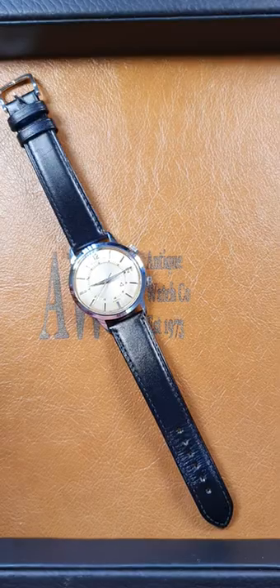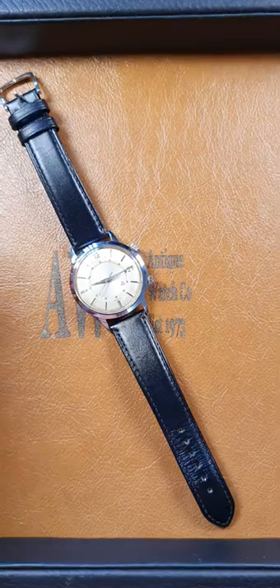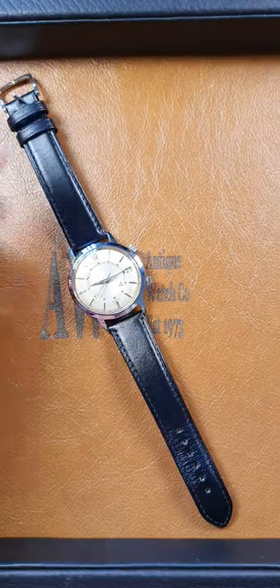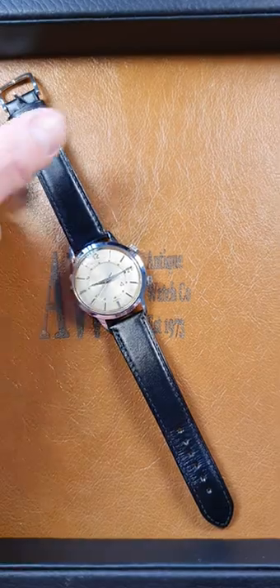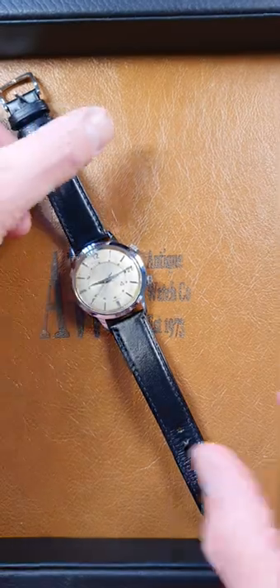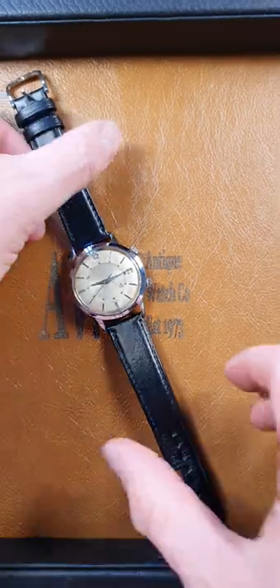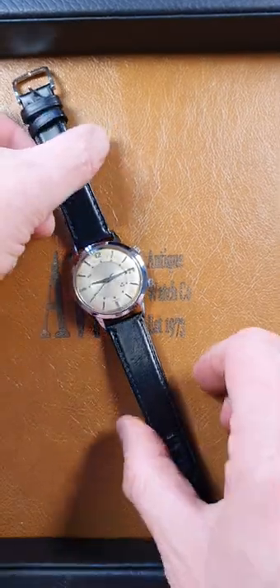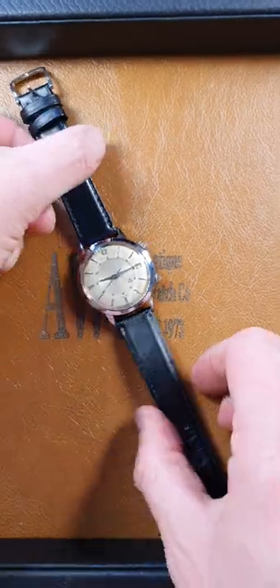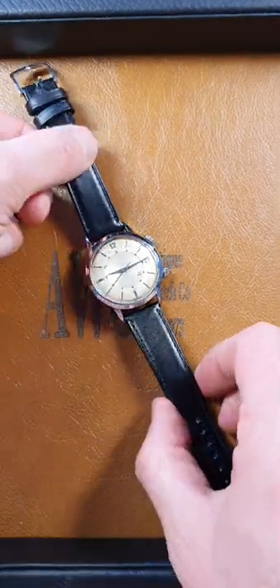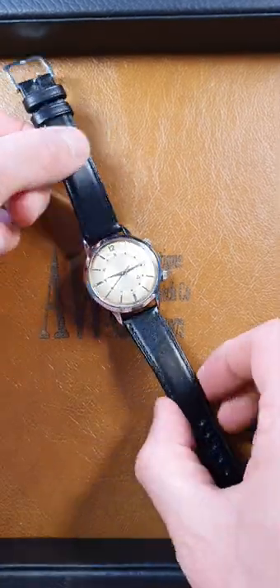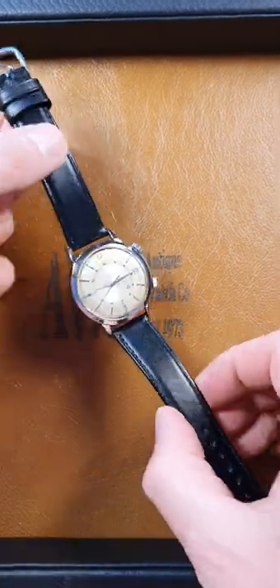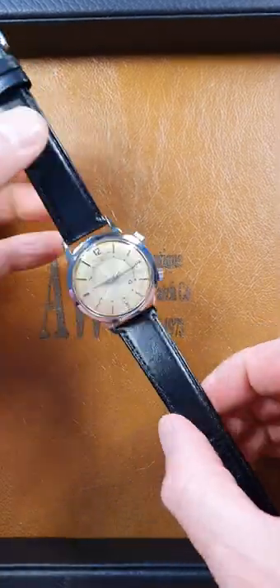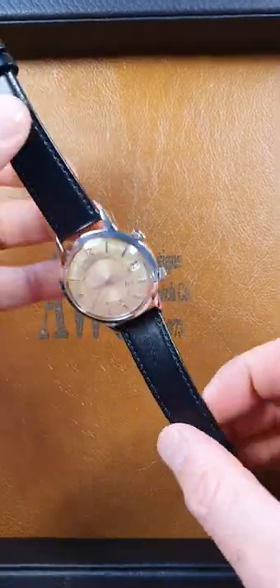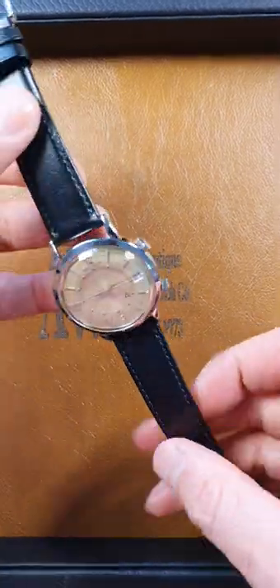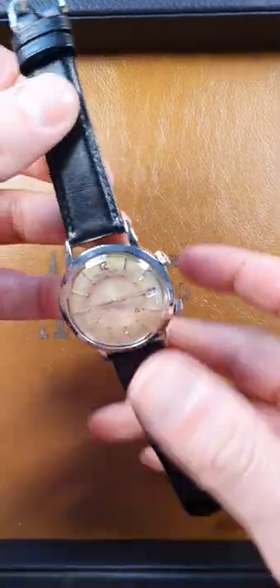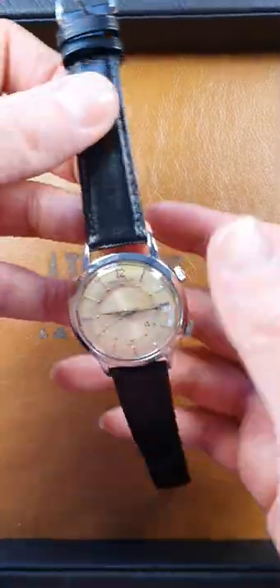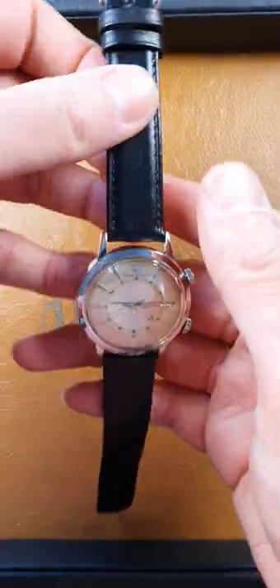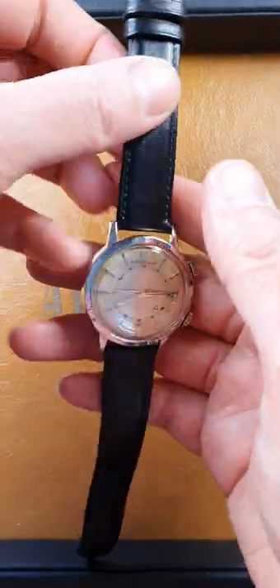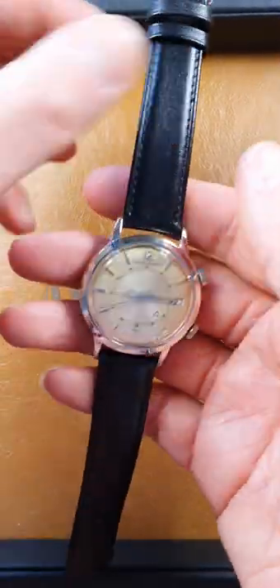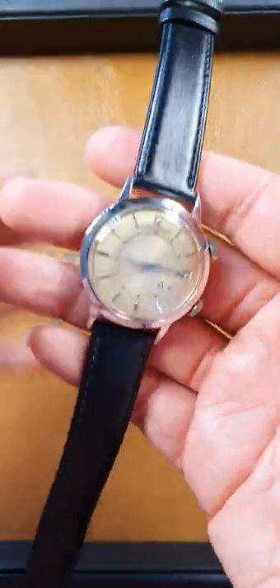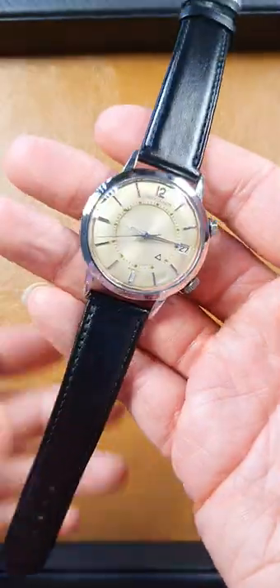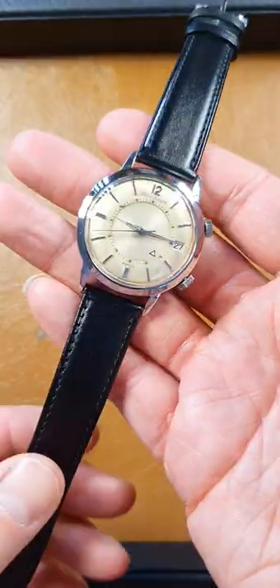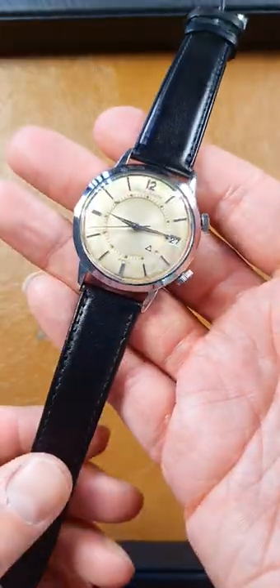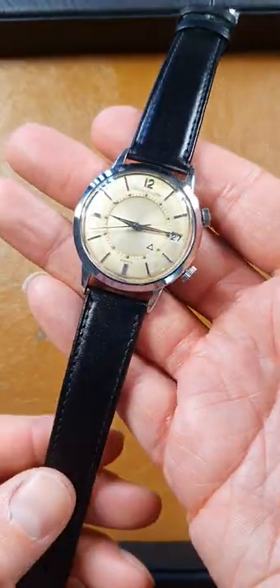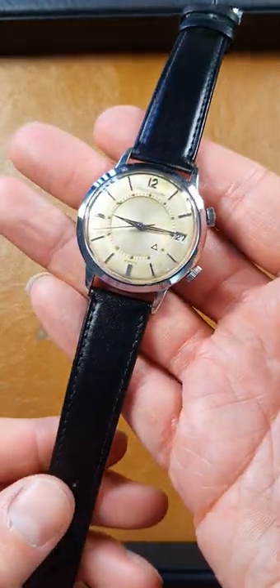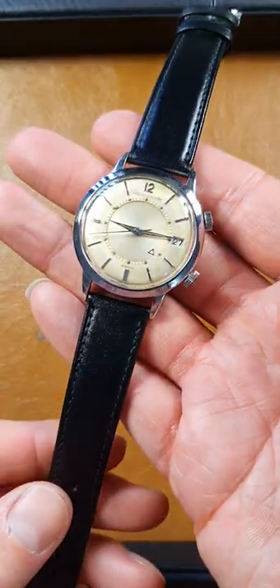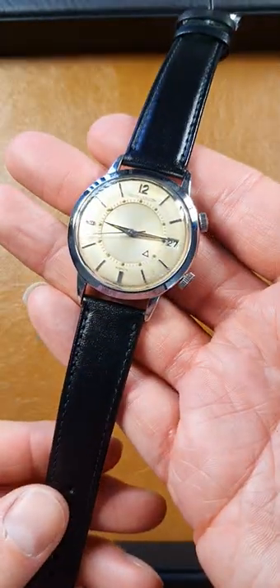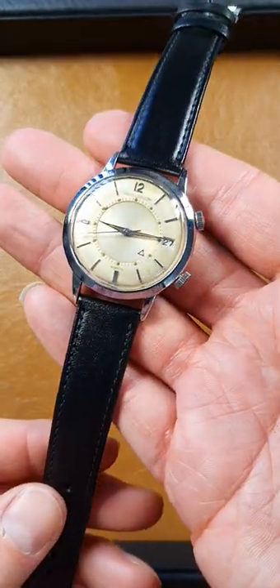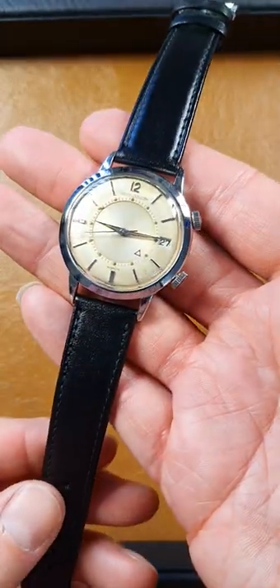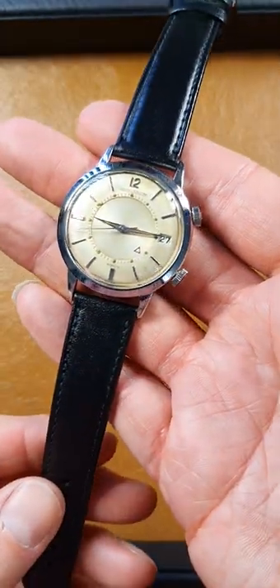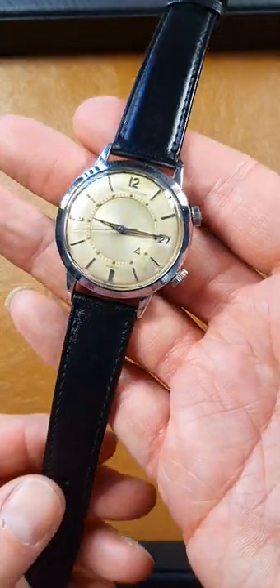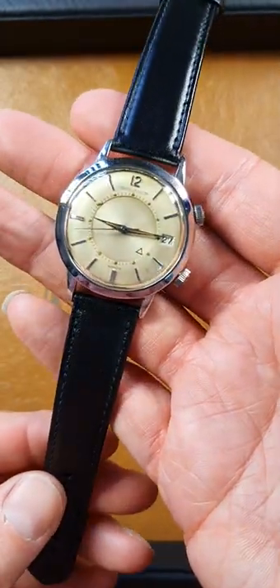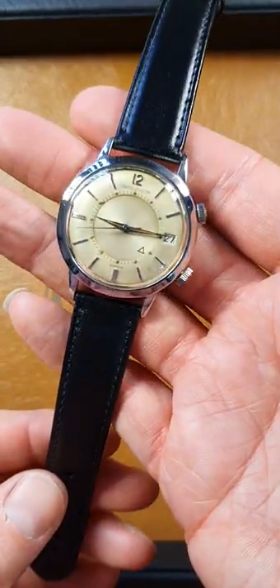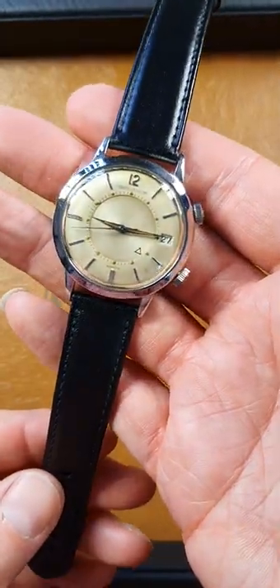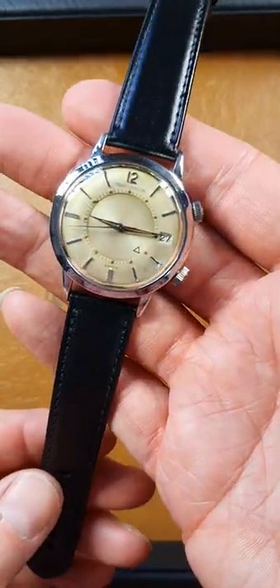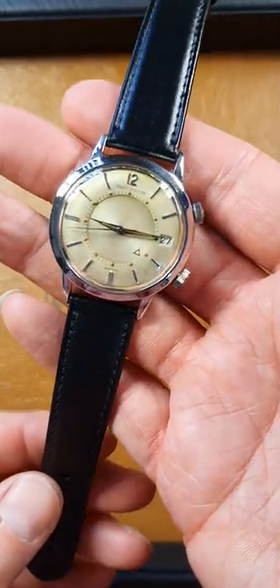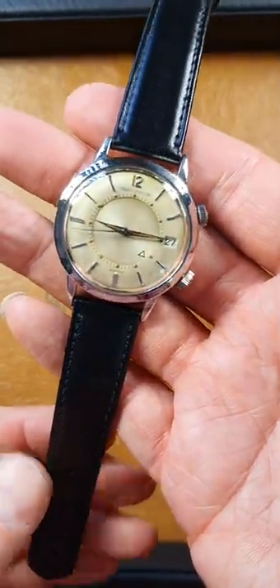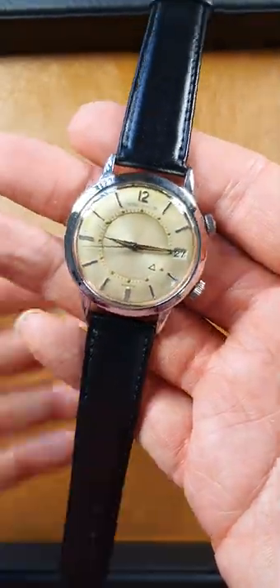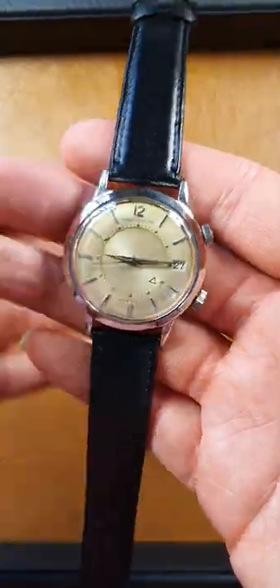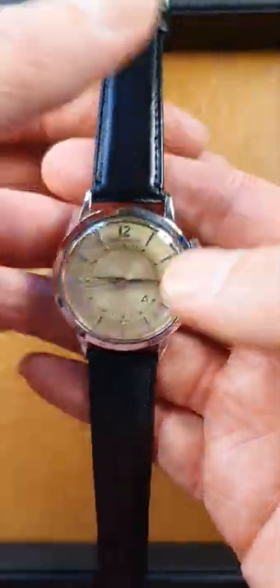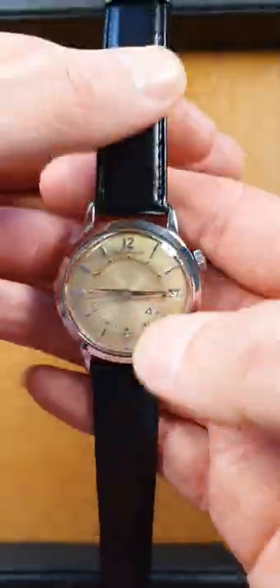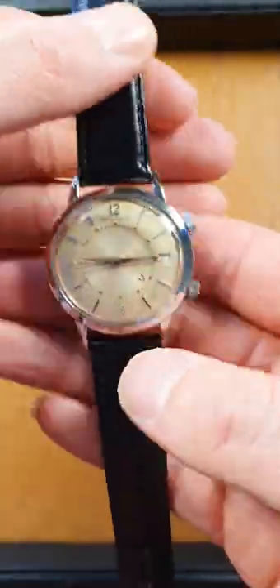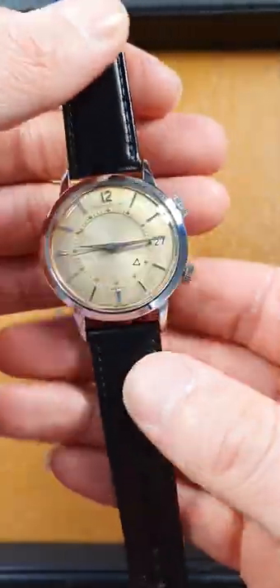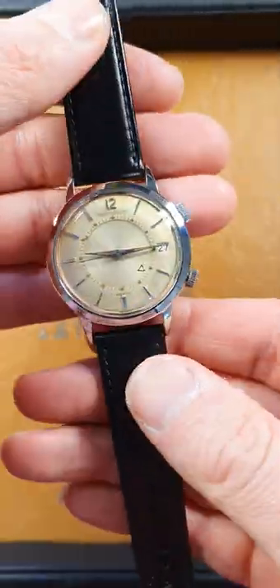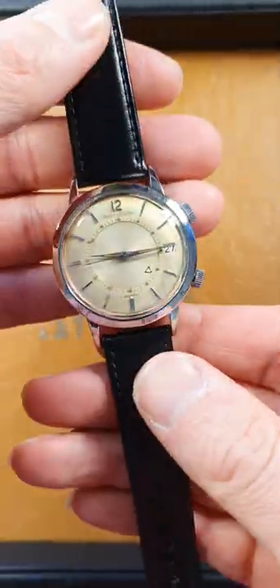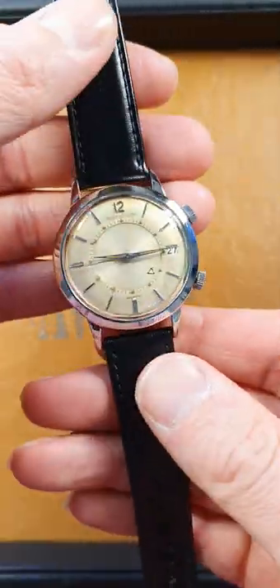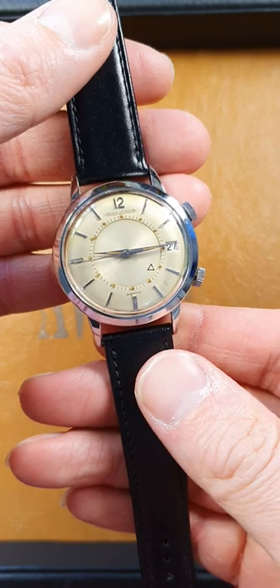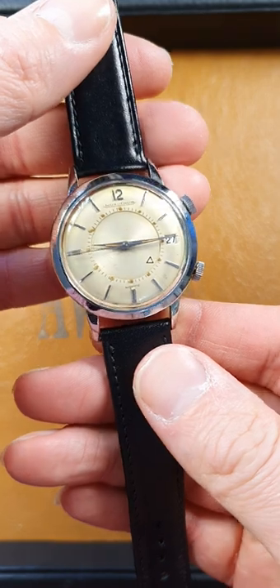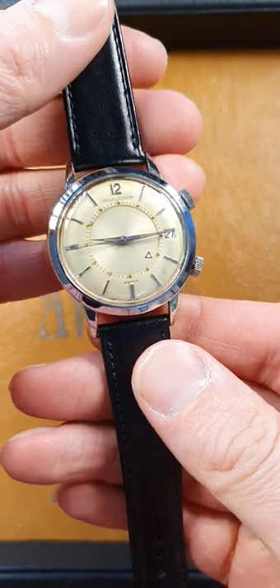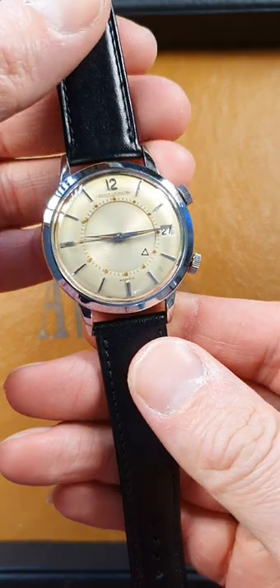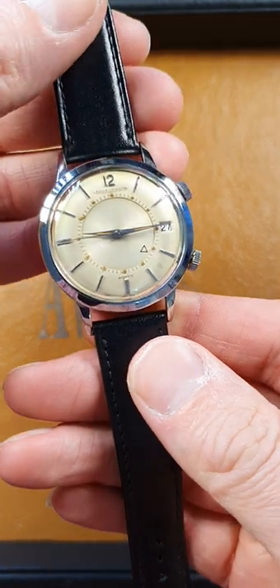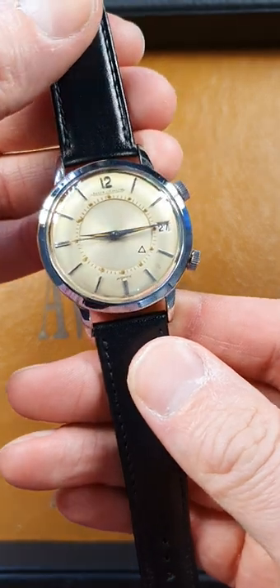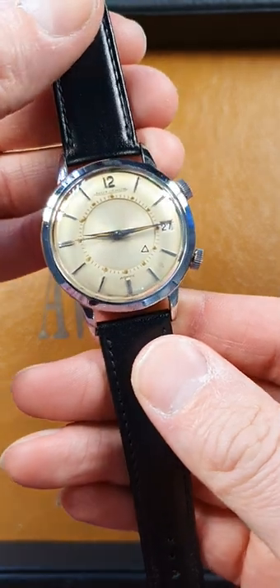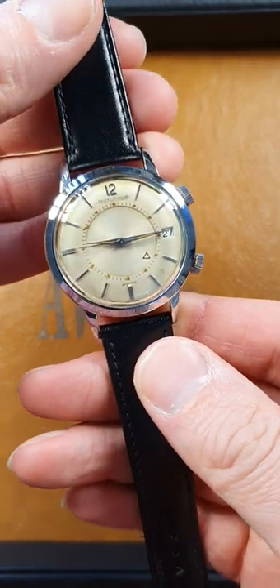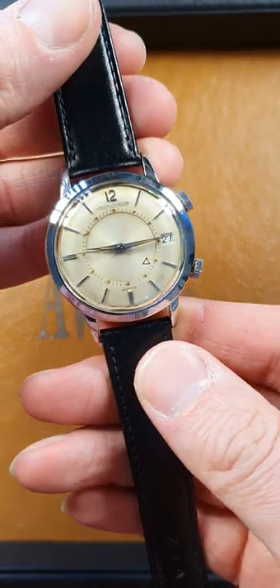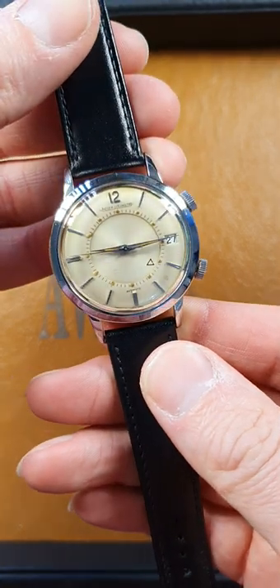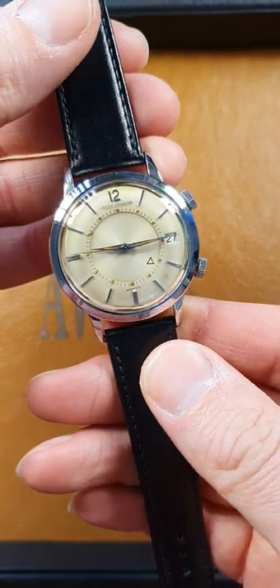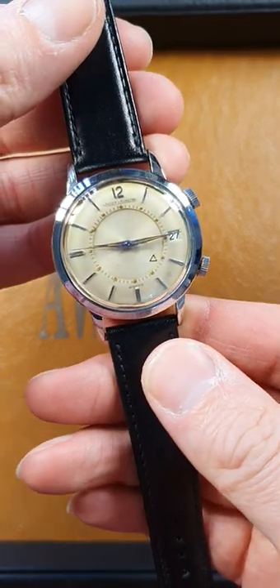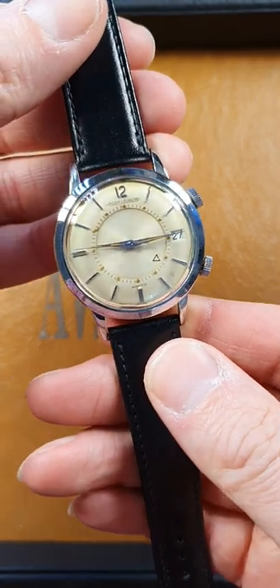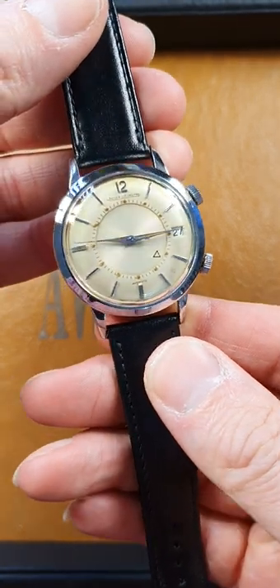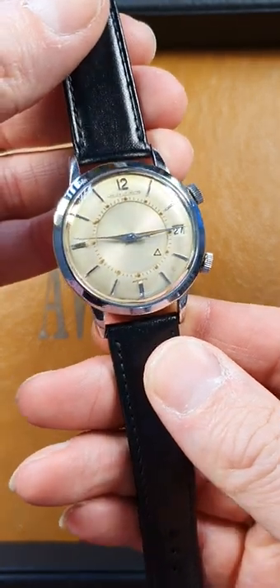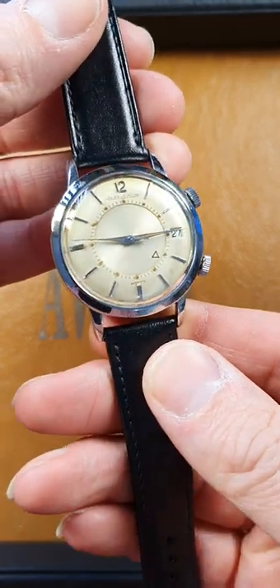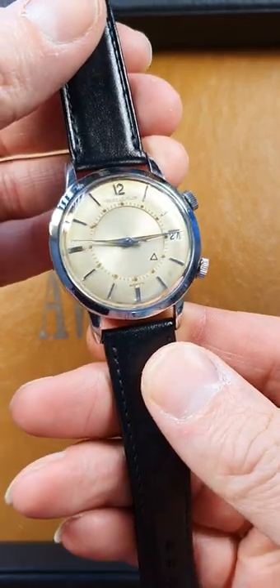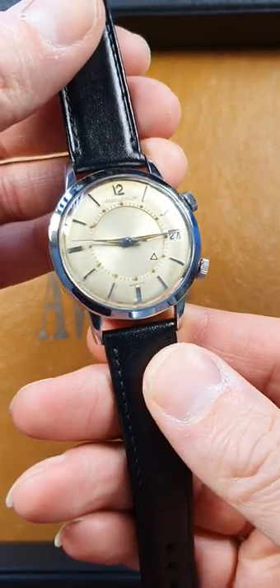Hi there, it's John from Fomantic Watch Company, just sending you over a quick product video of this rather special Jaeger-LeCoultre Memovox.